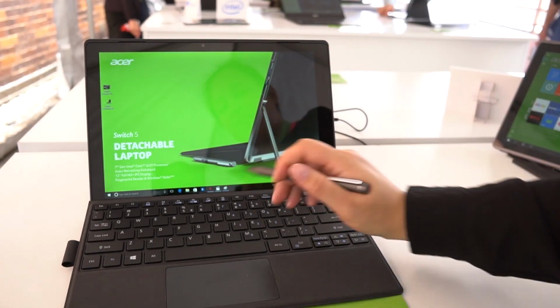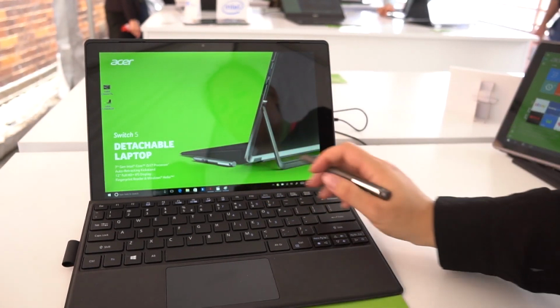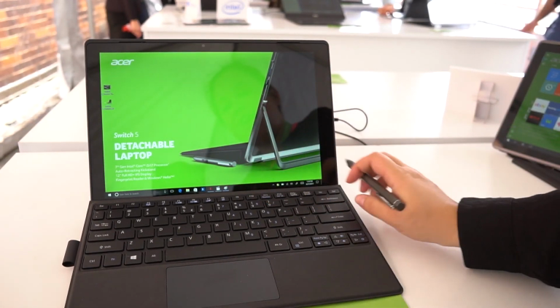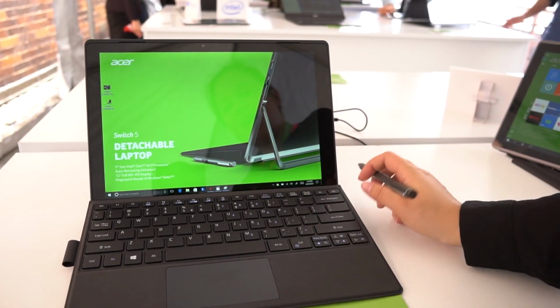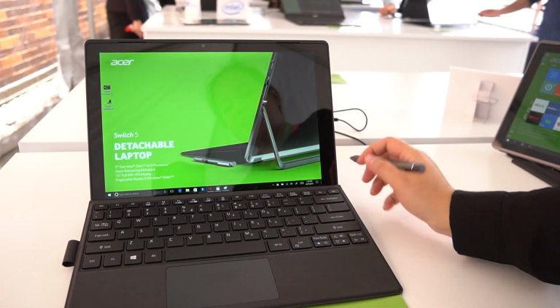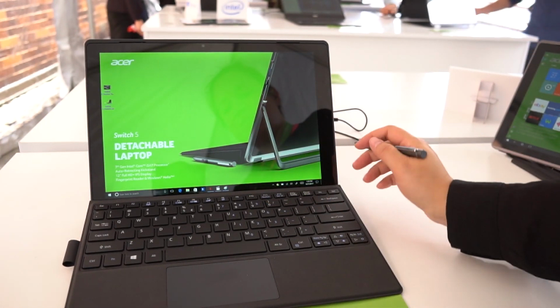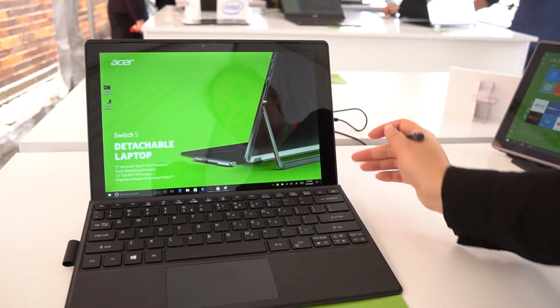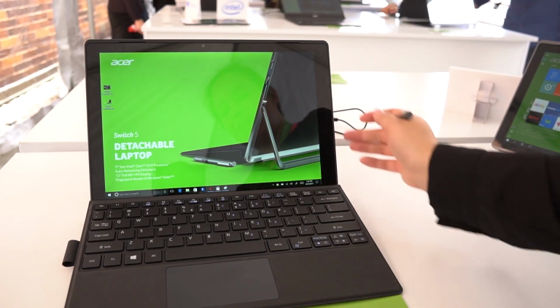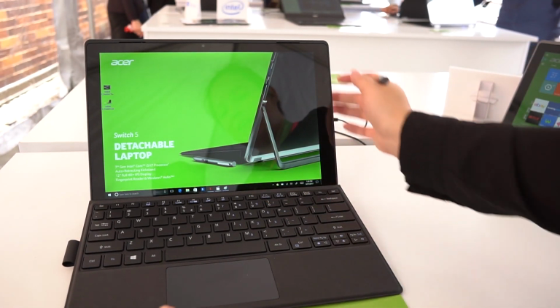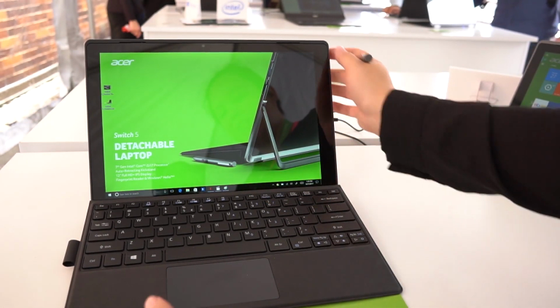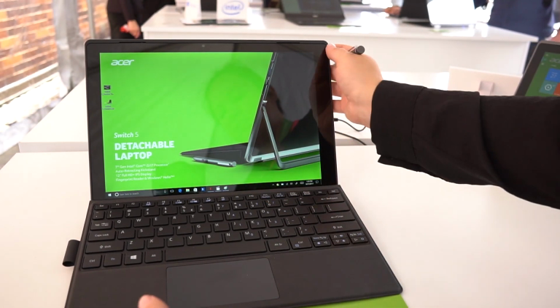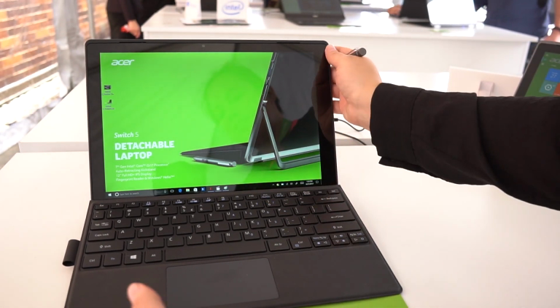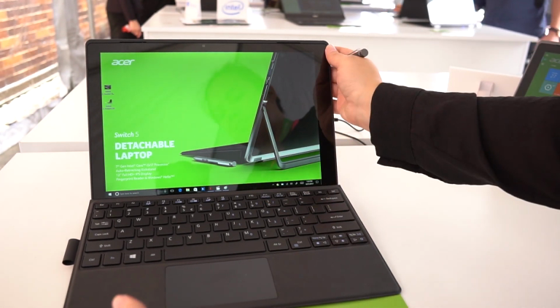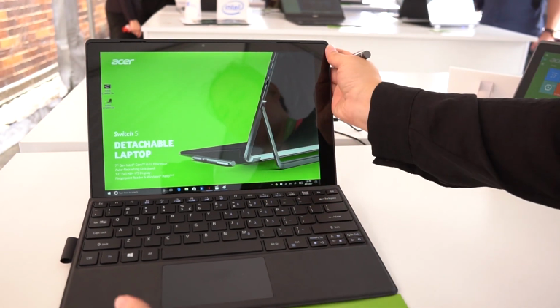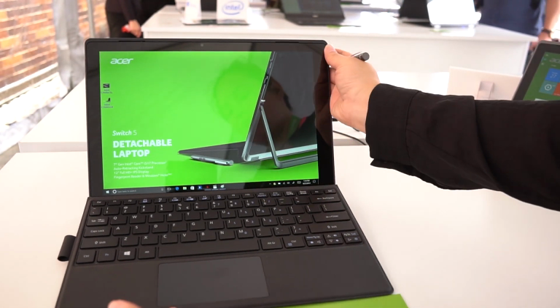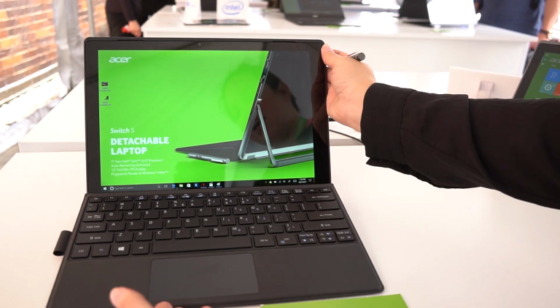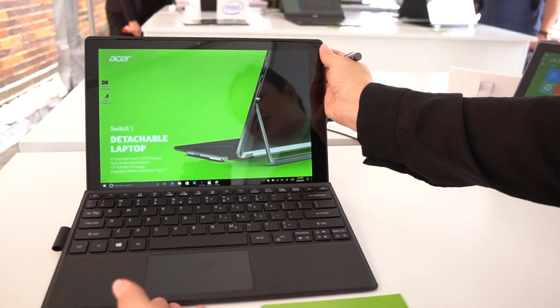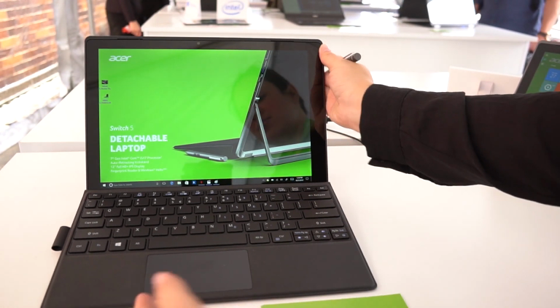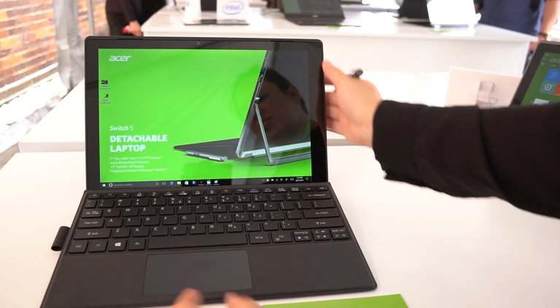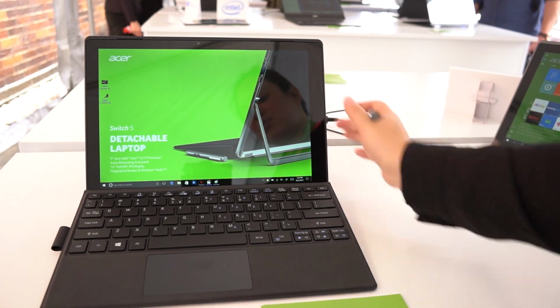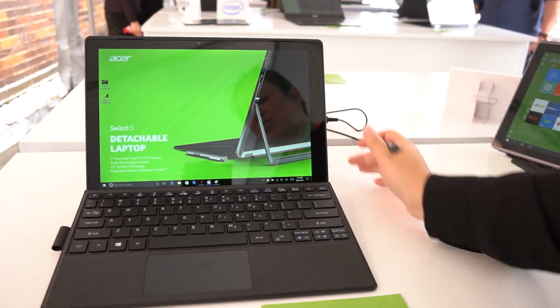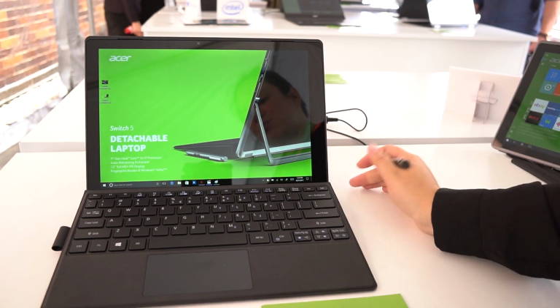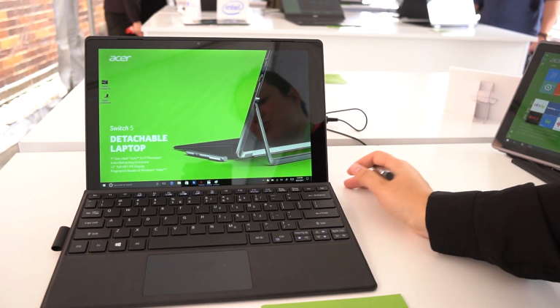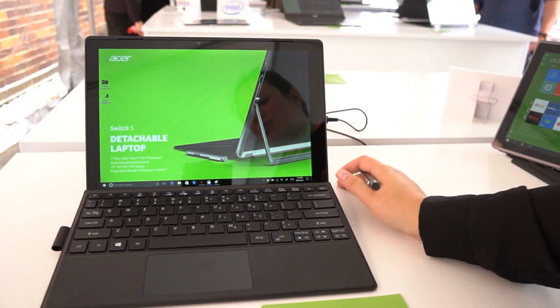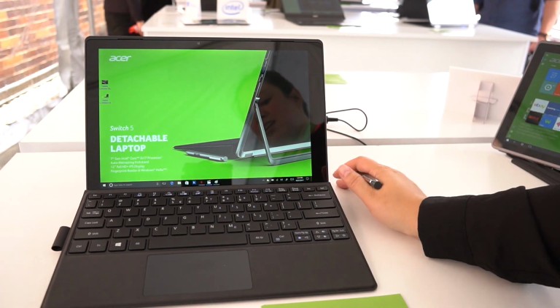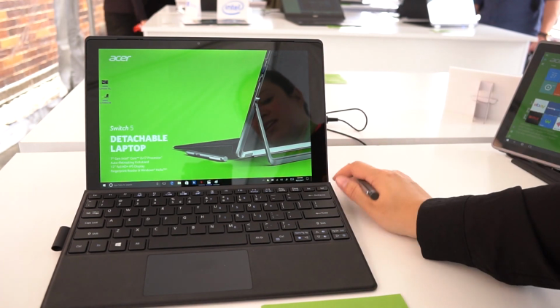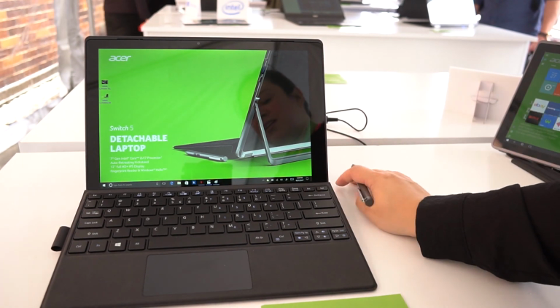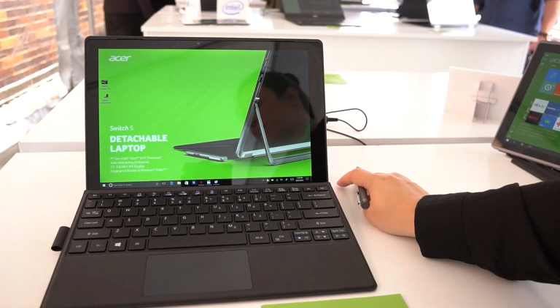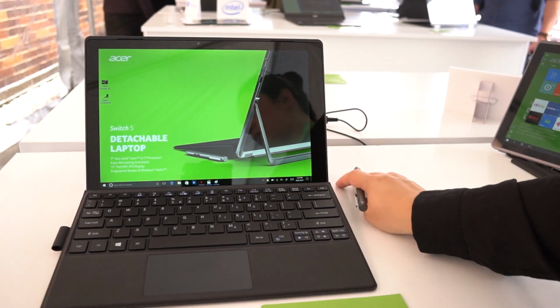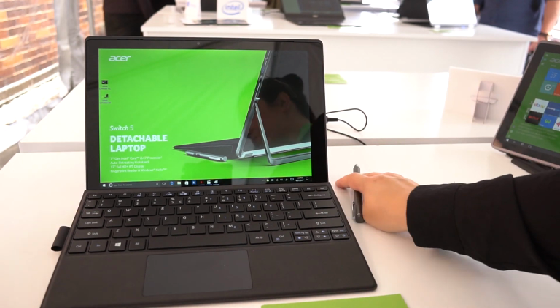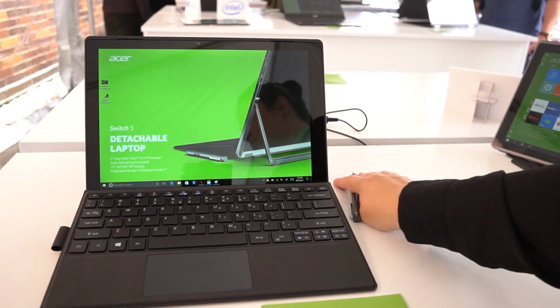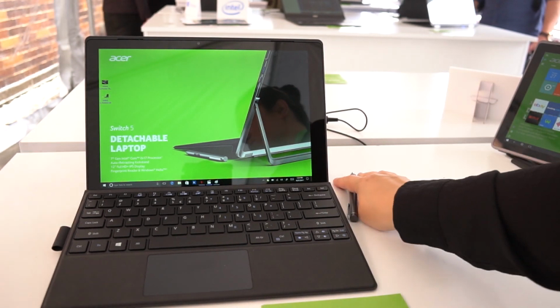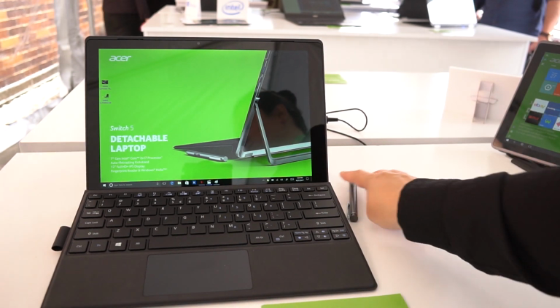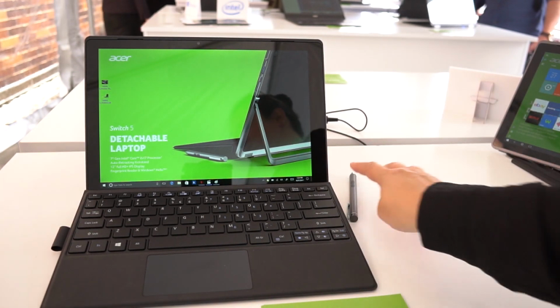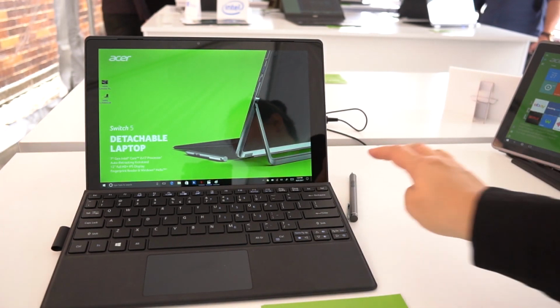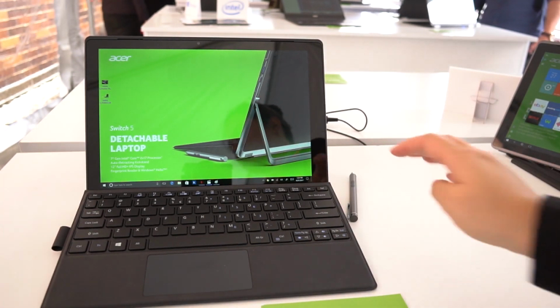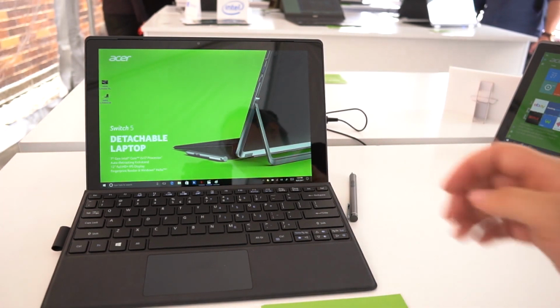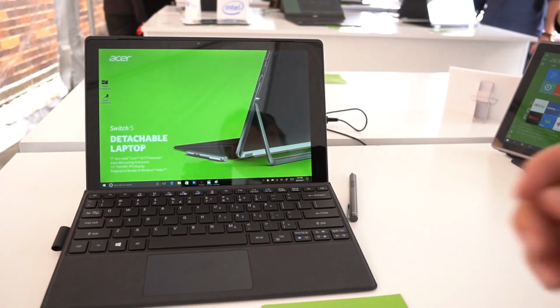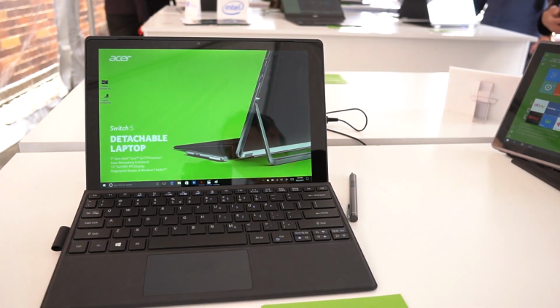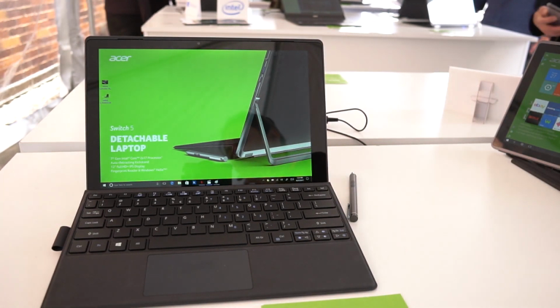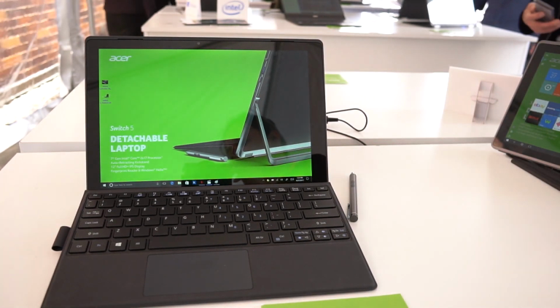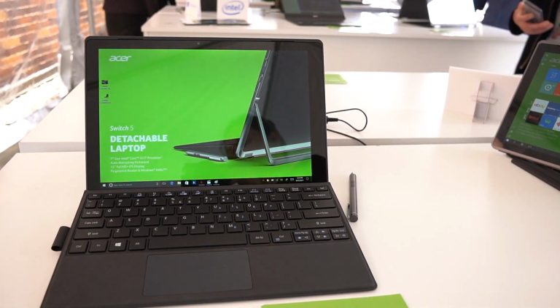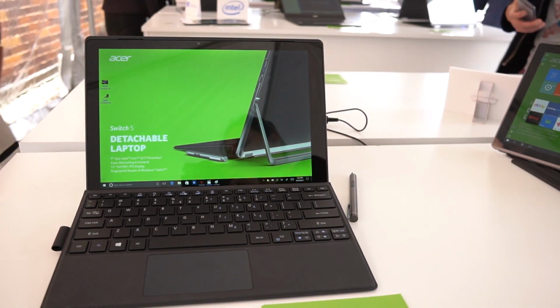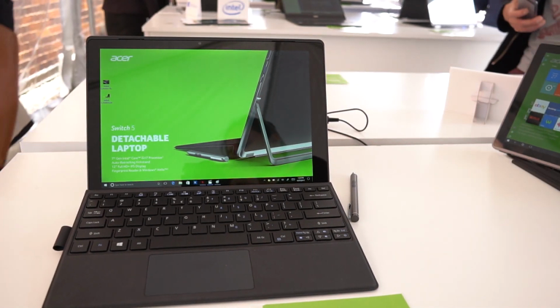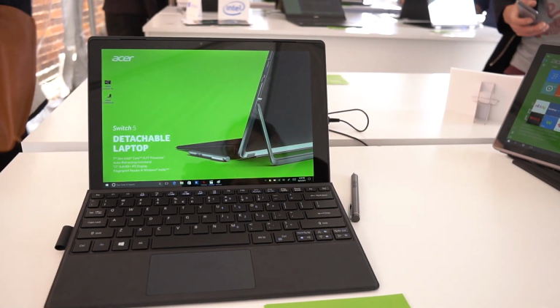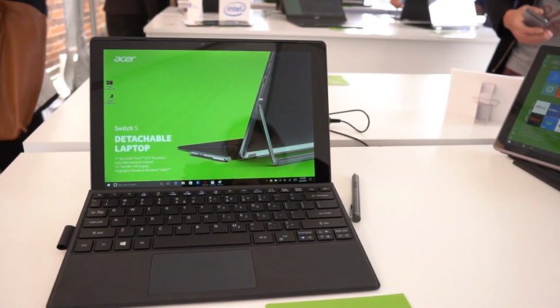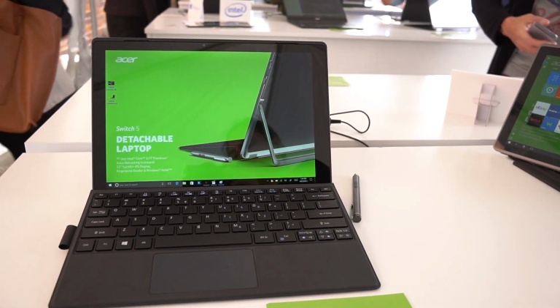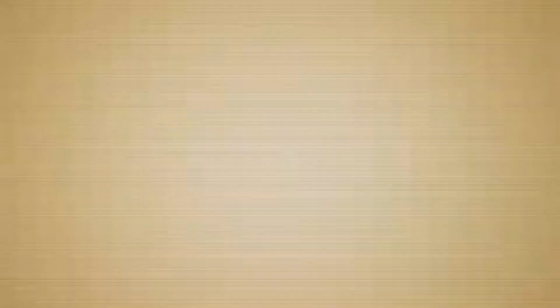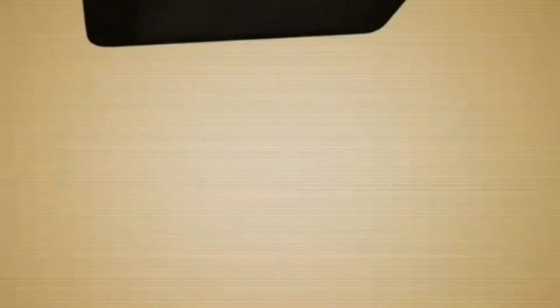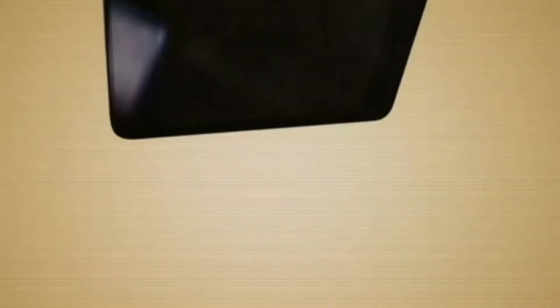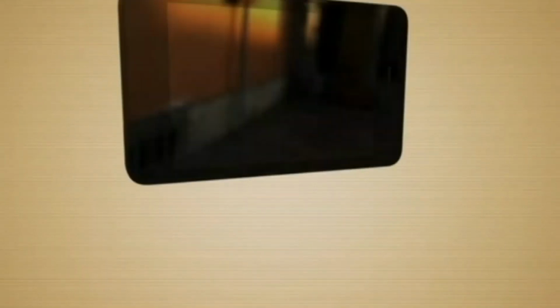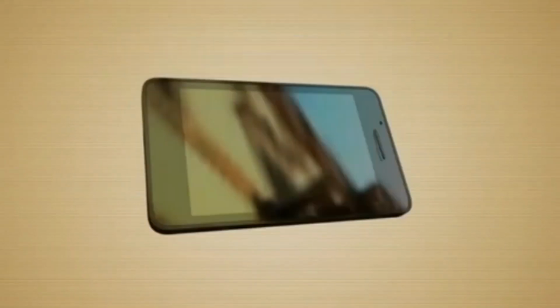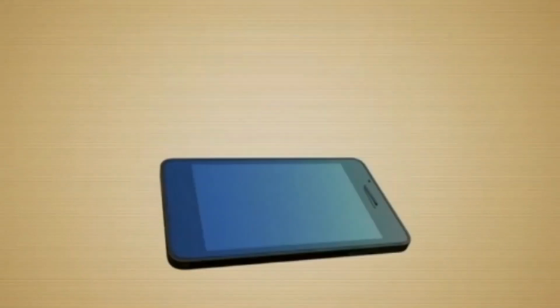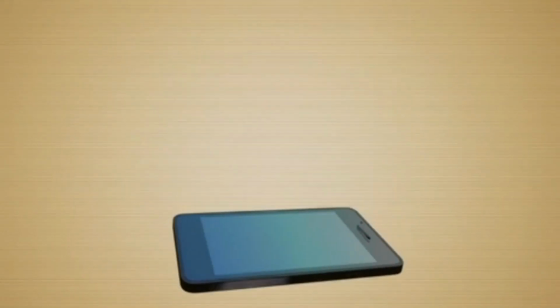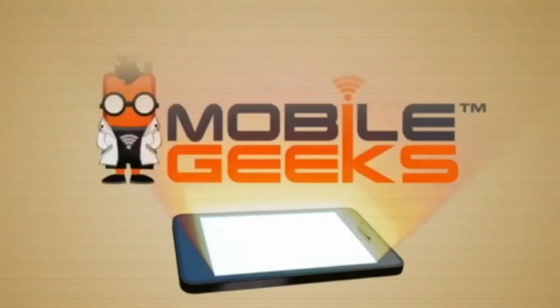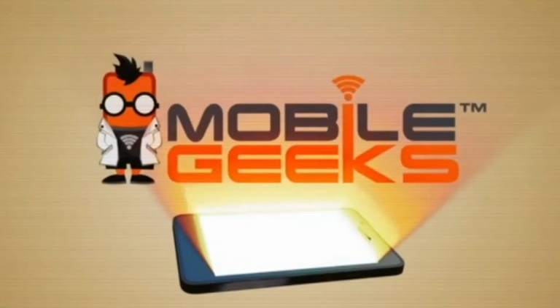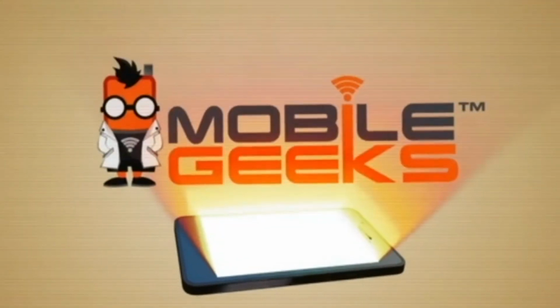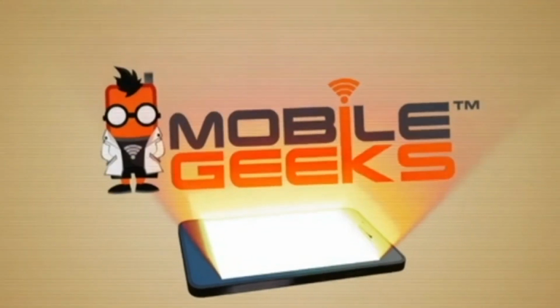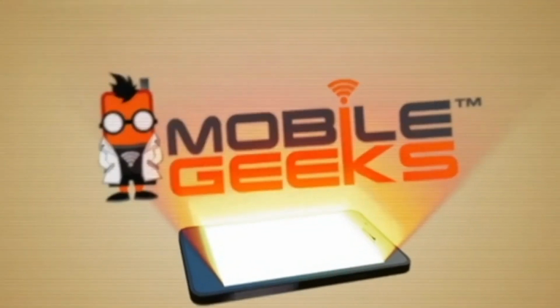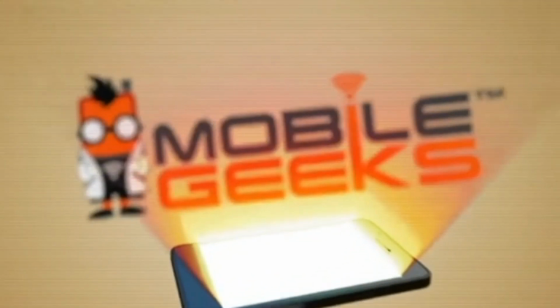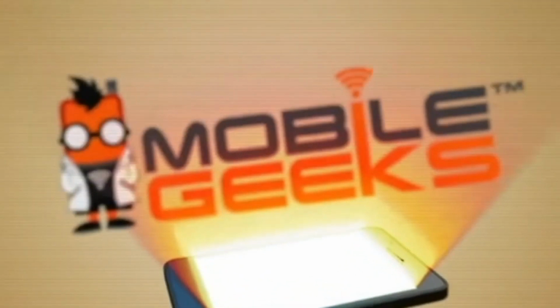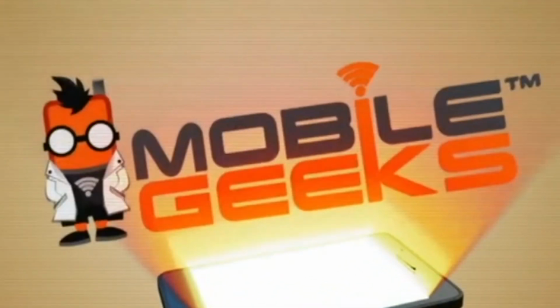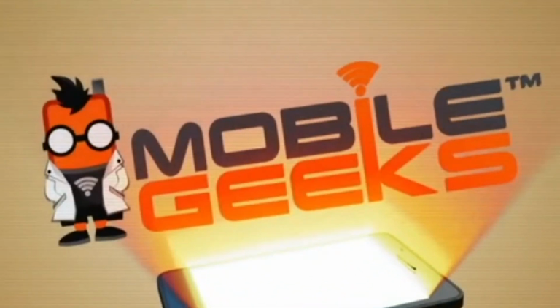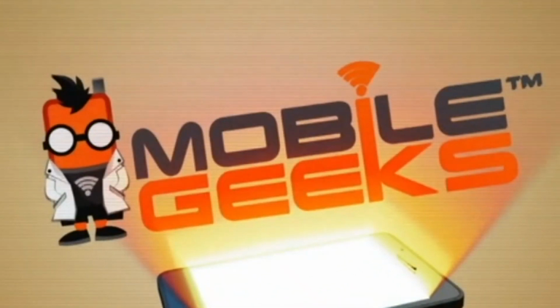So this was just a very quick hands-on with the Acer Switch 5 as well as the lower-end Switch 3. I'm your host Nicole Scott for Mobile Geeks.